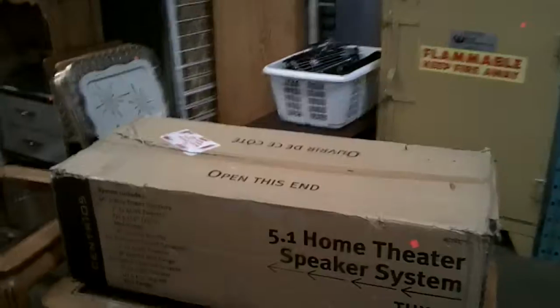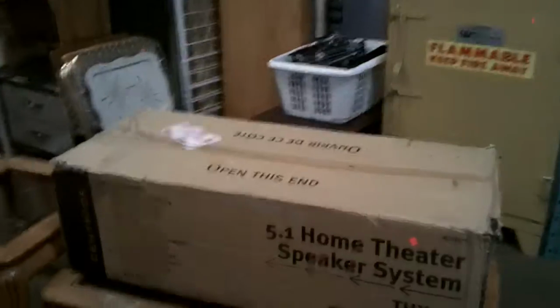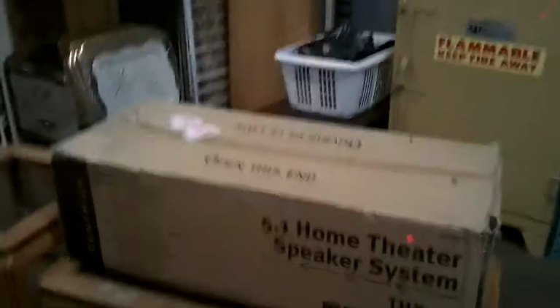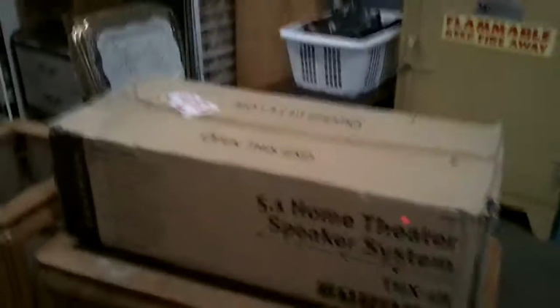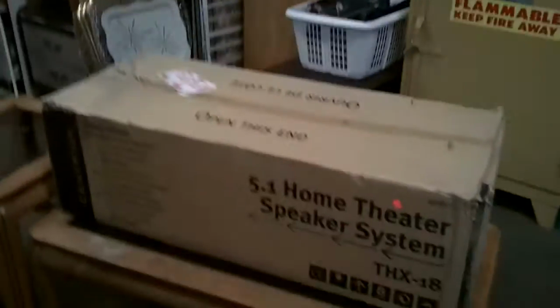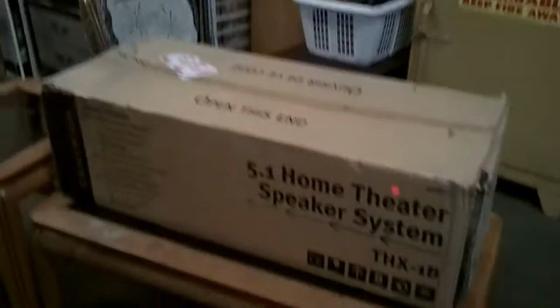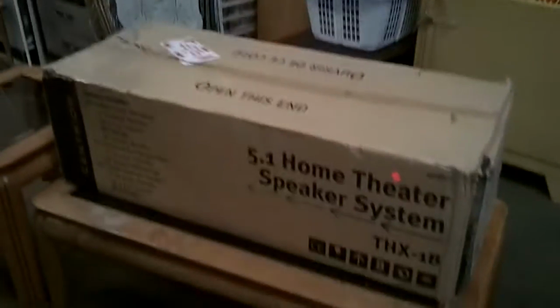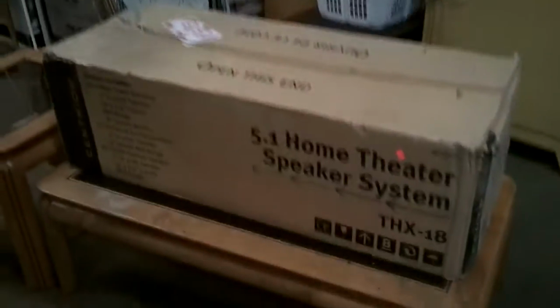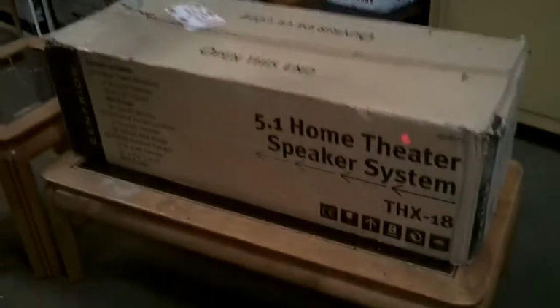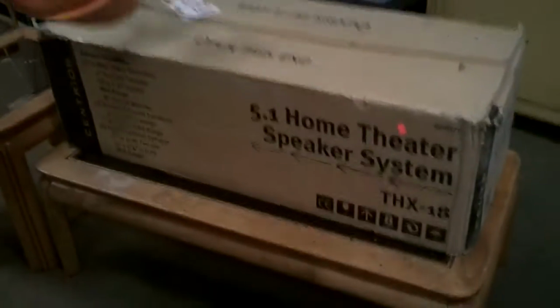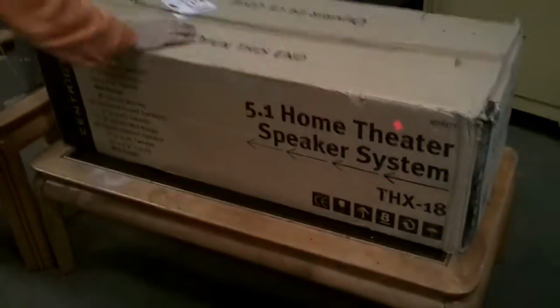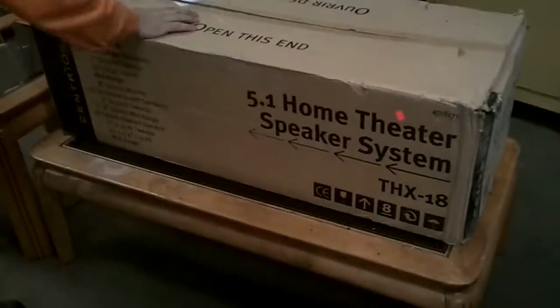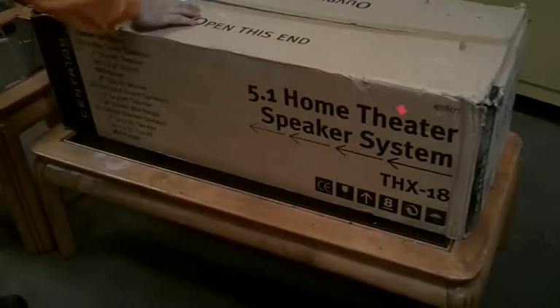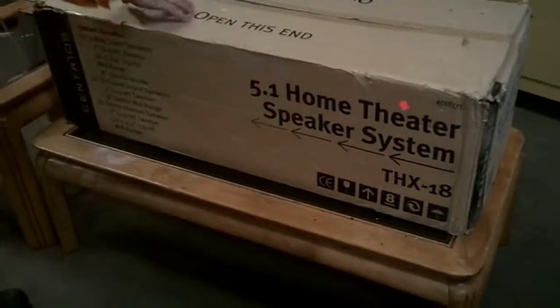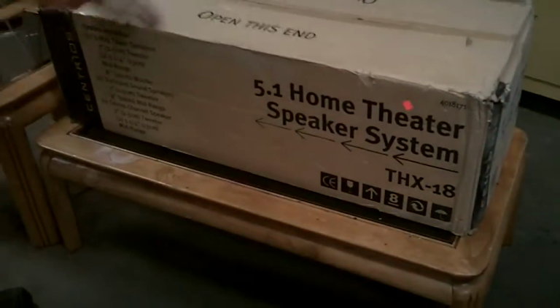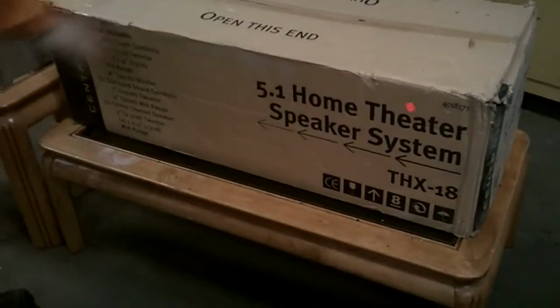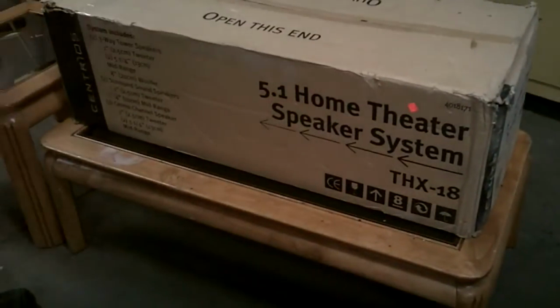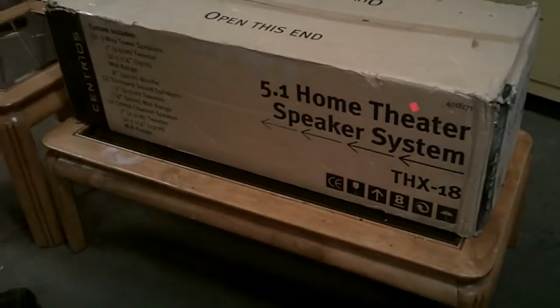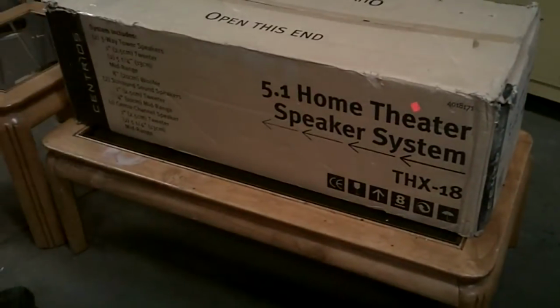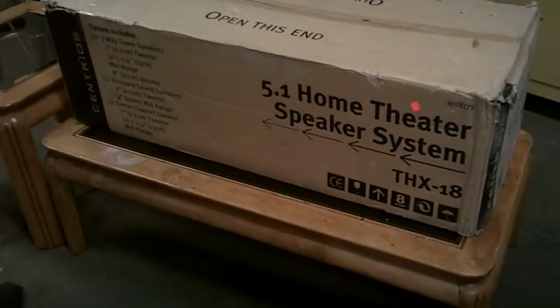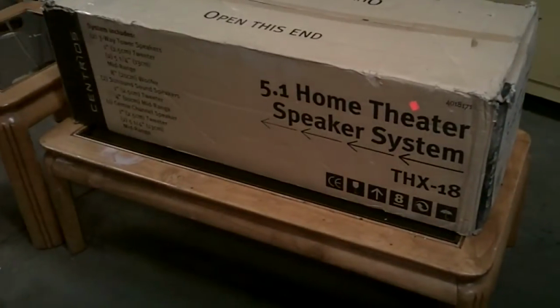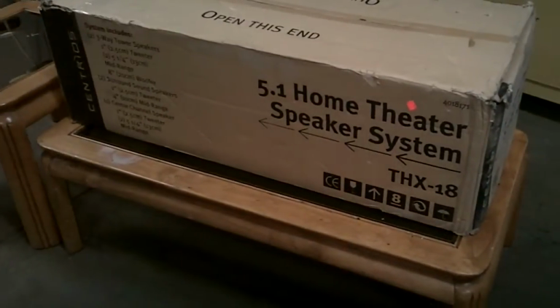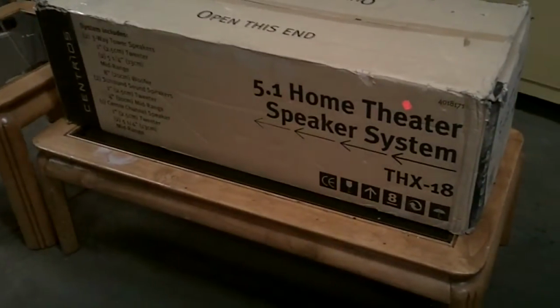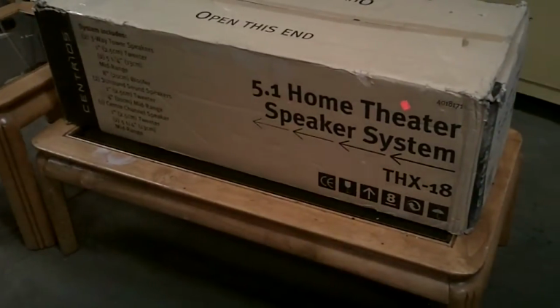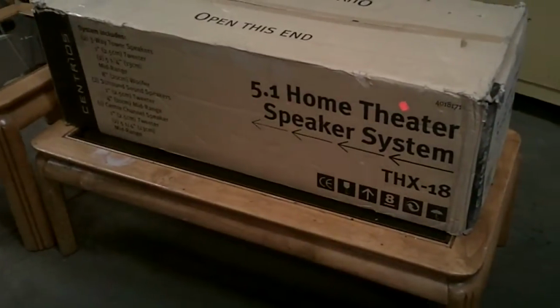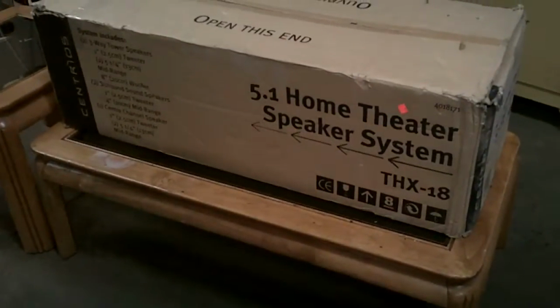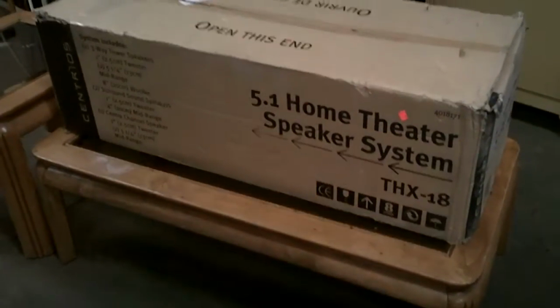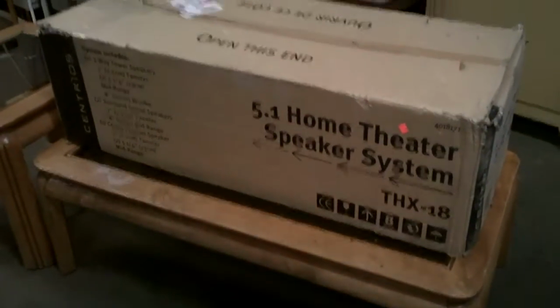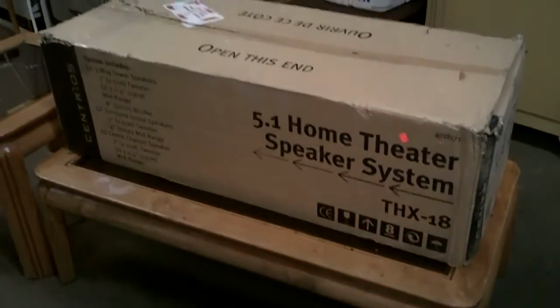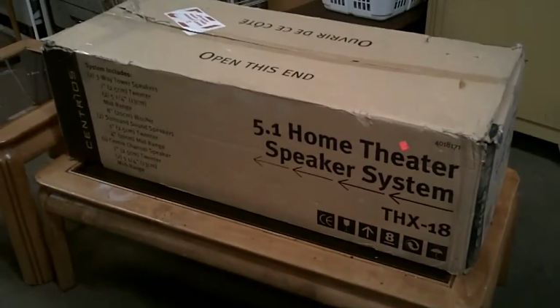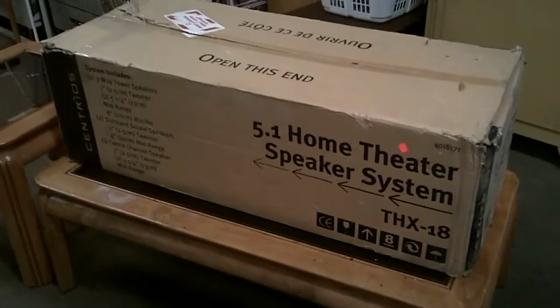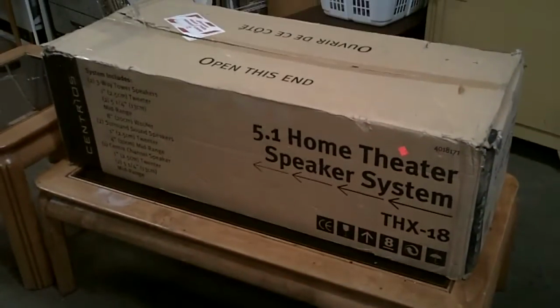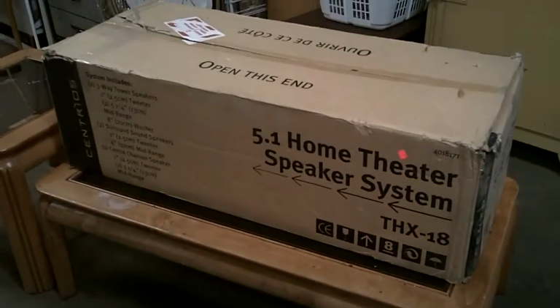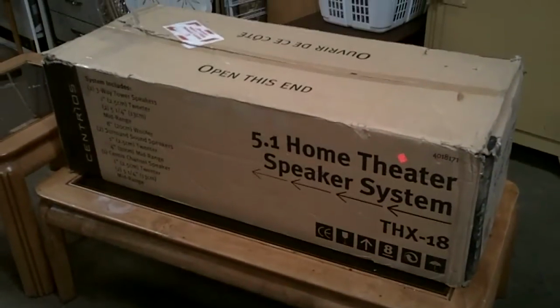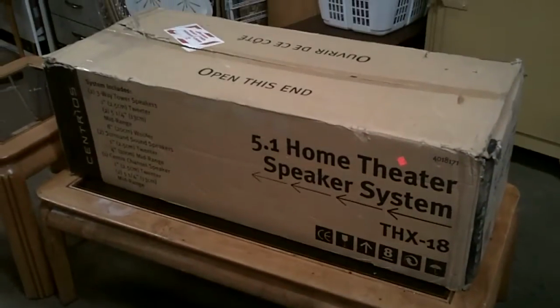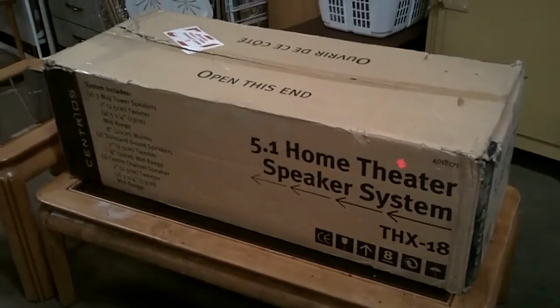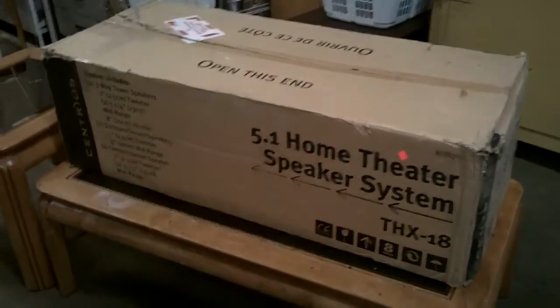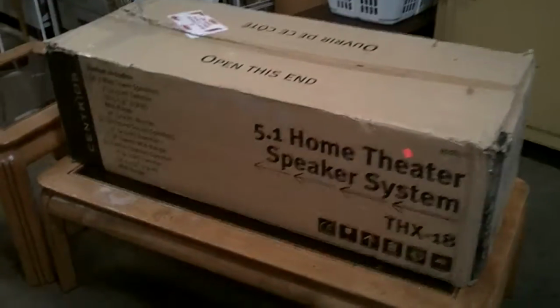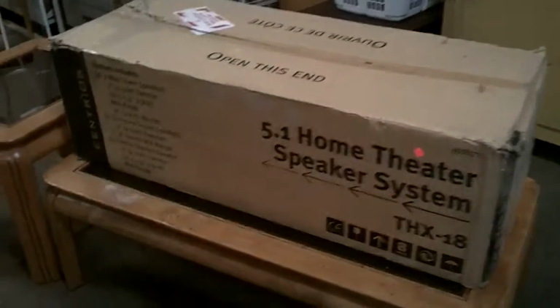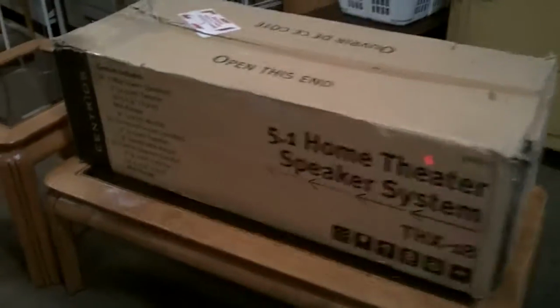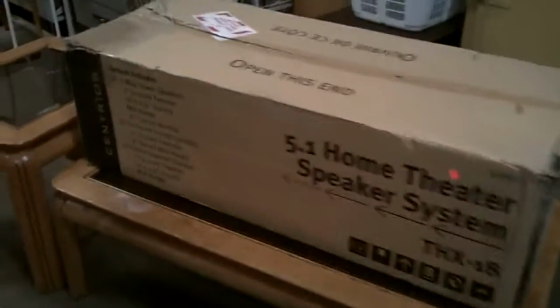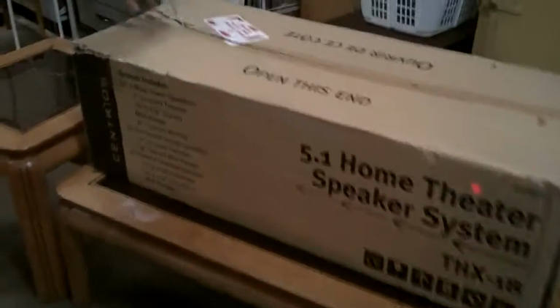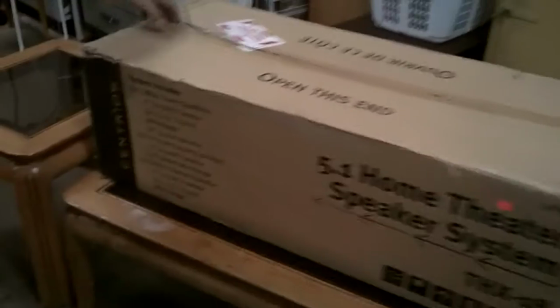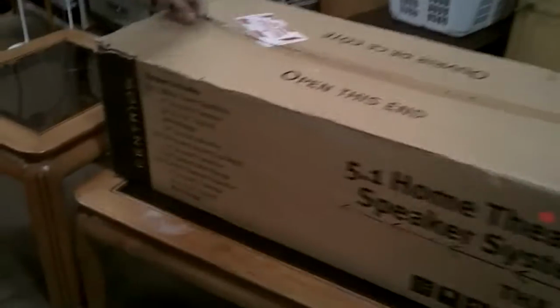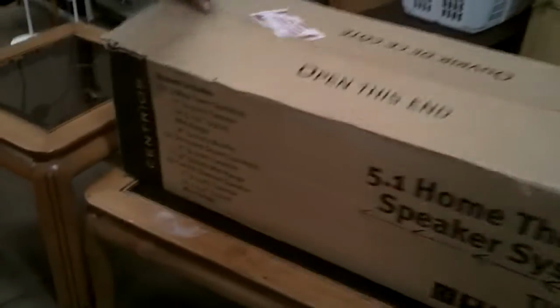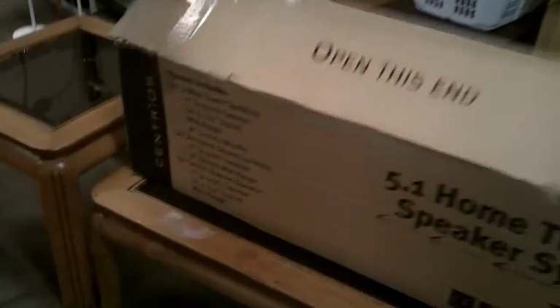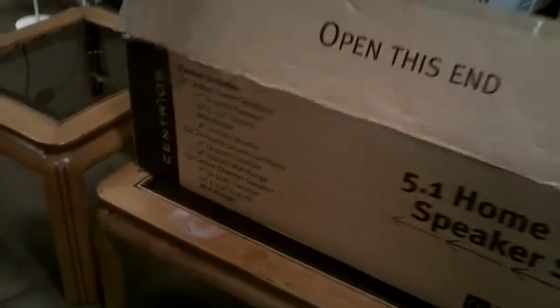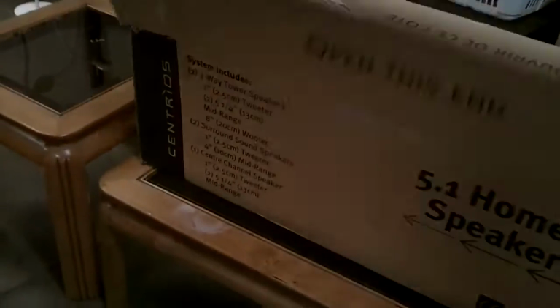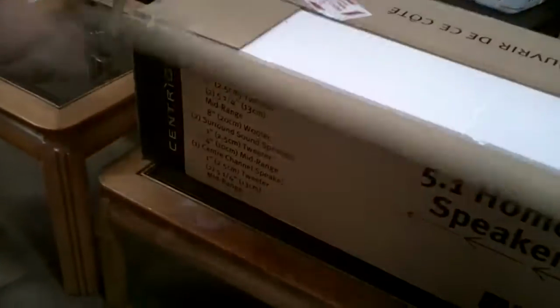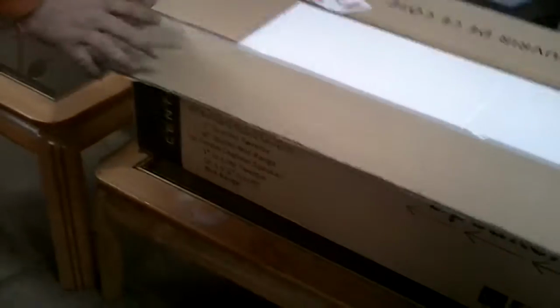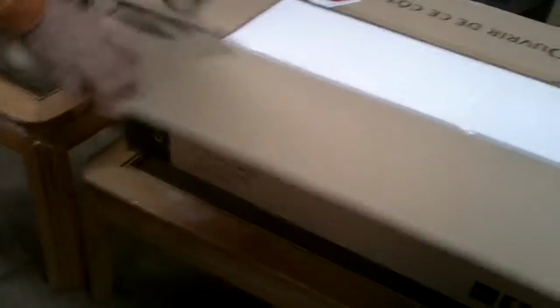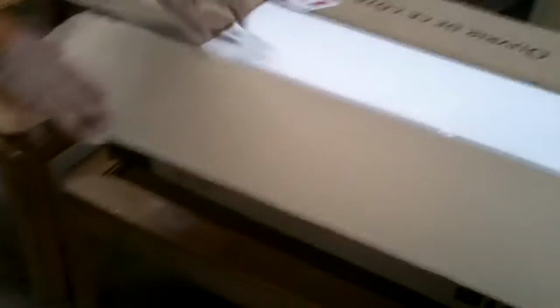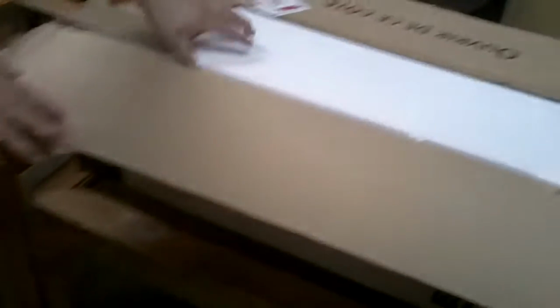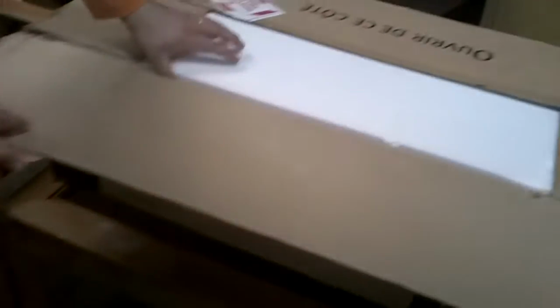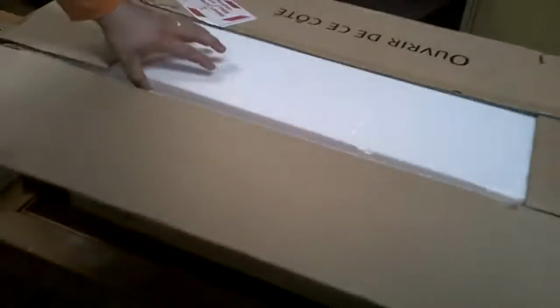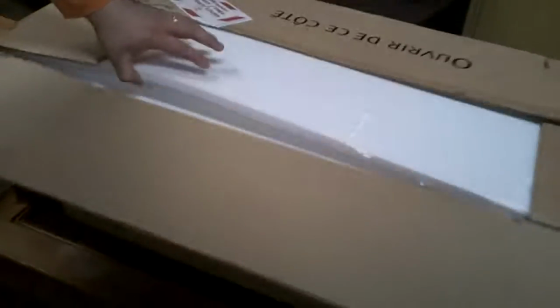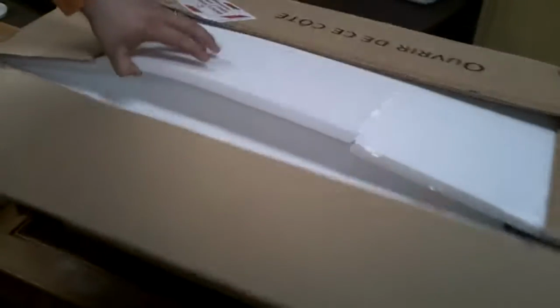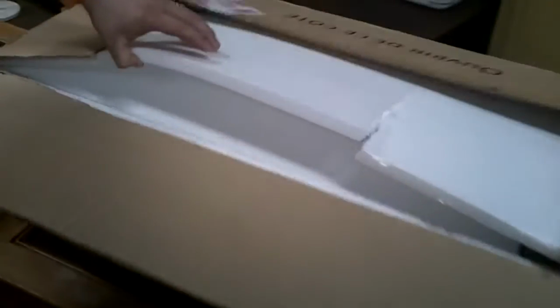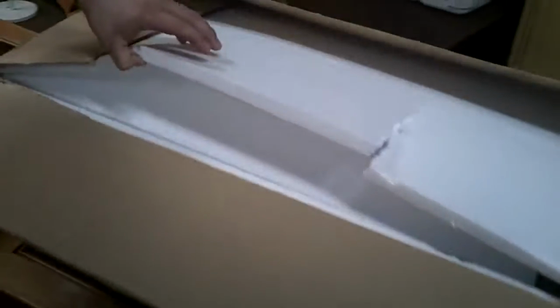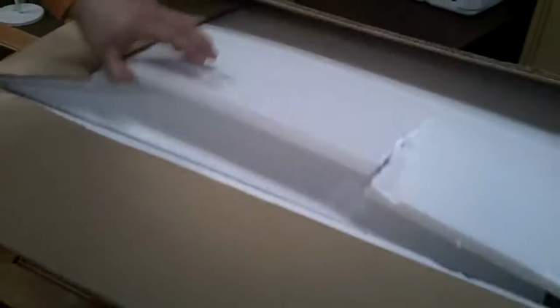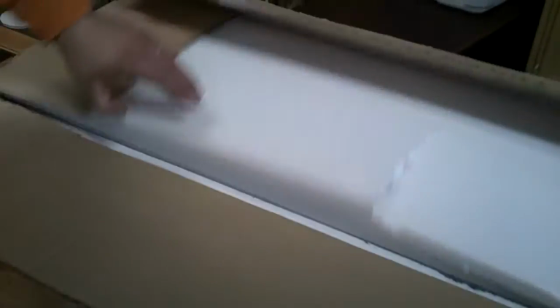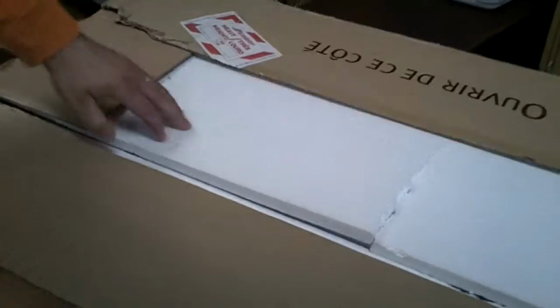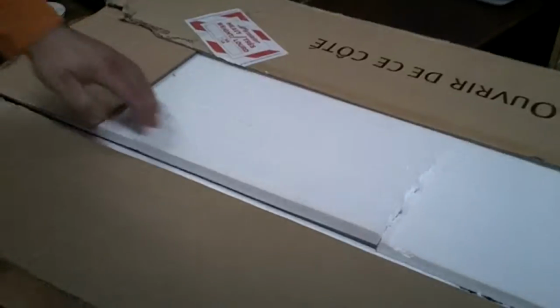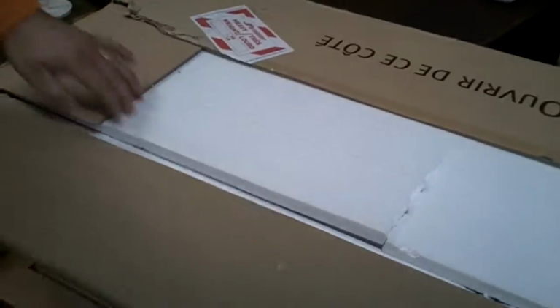We have a 5.1 home theater speaker system, brand new in the box. It is brand spanking new.